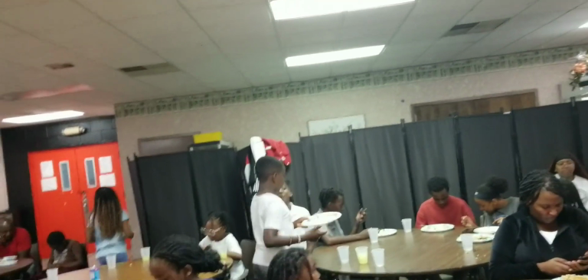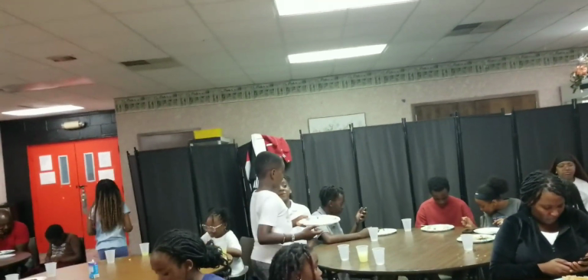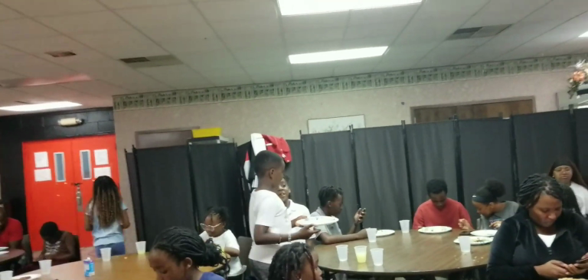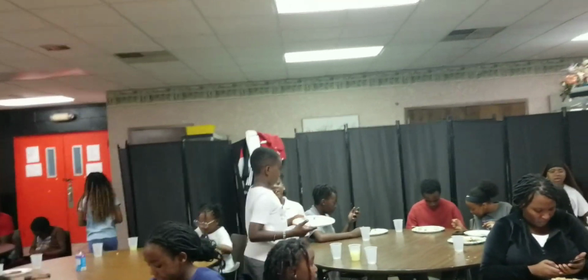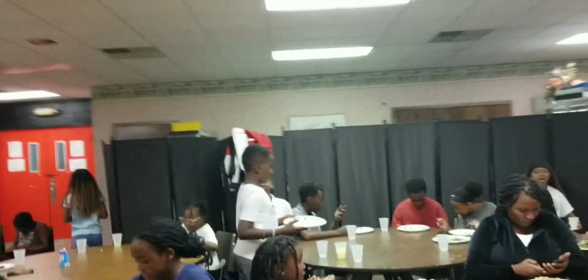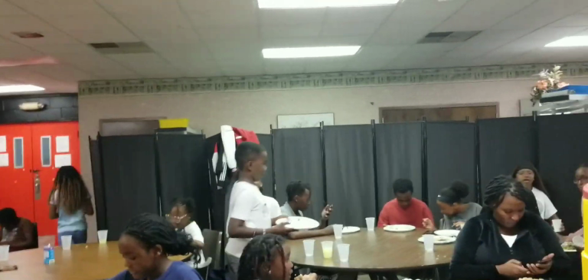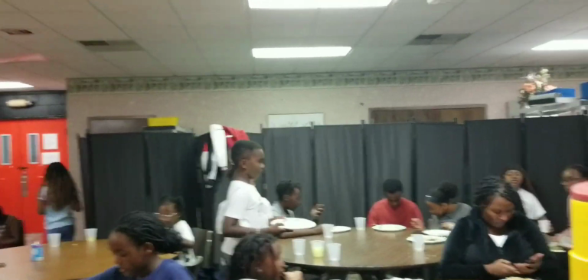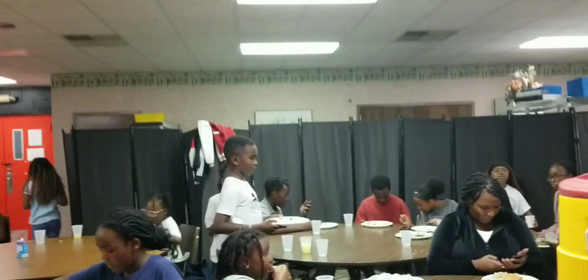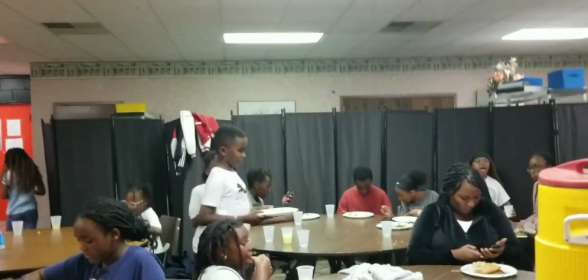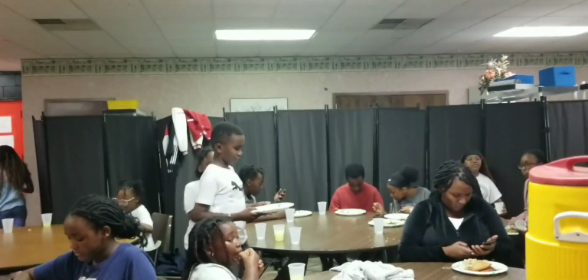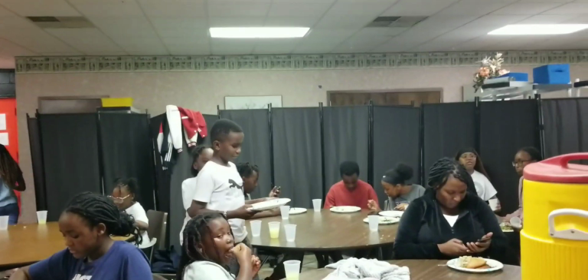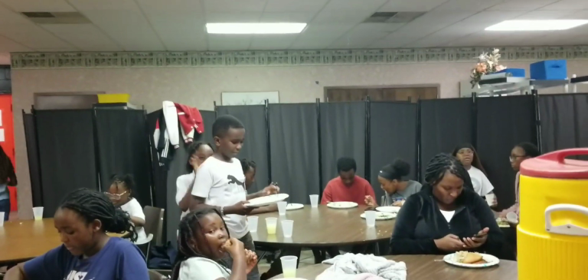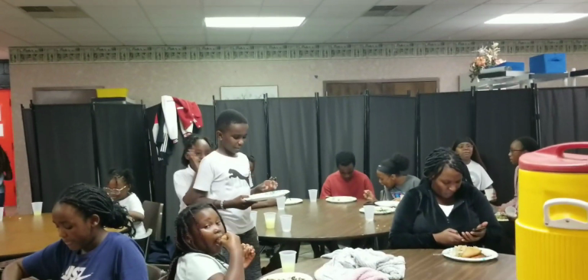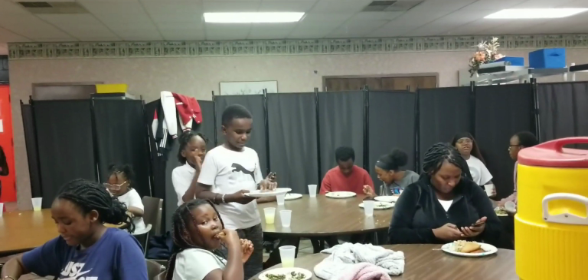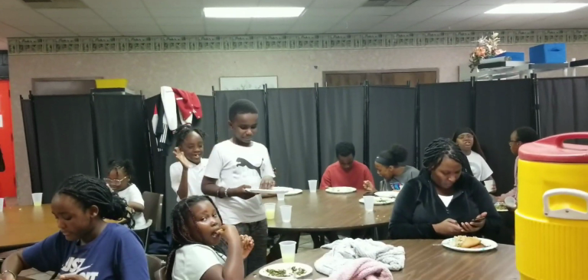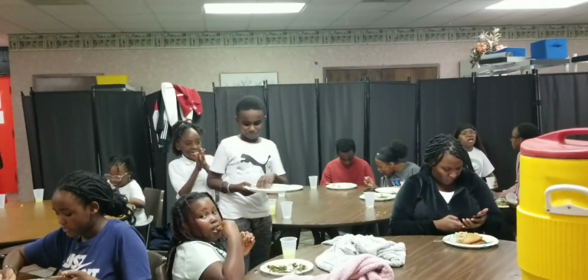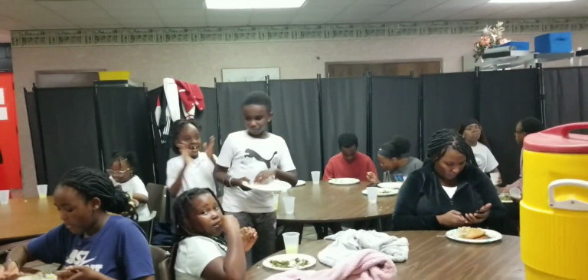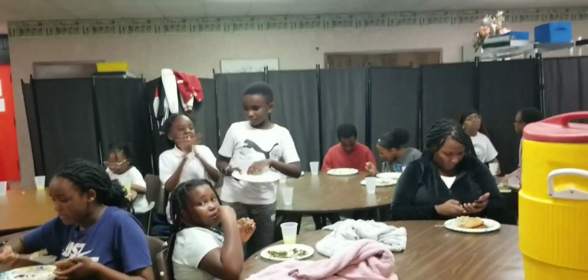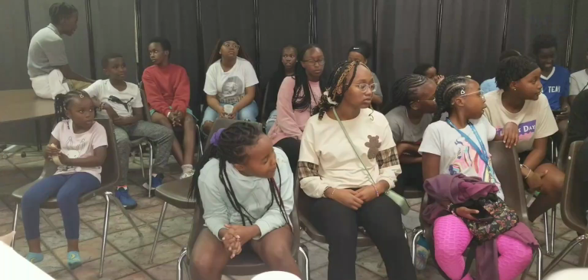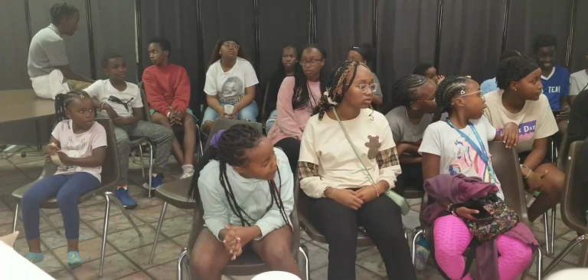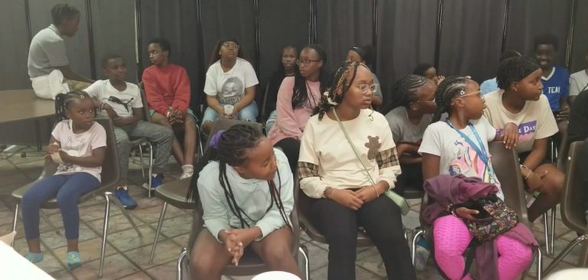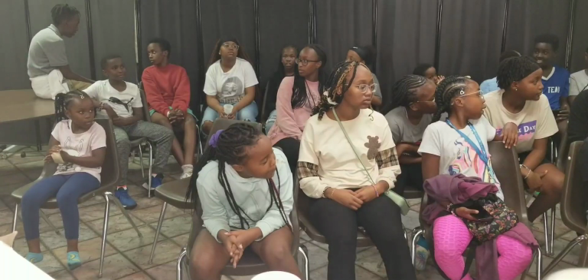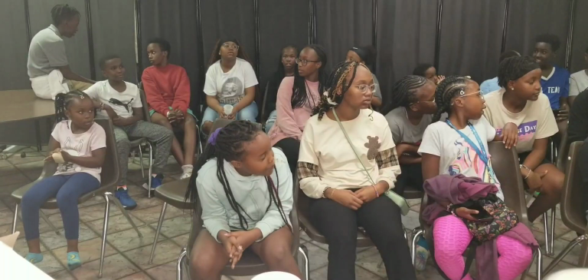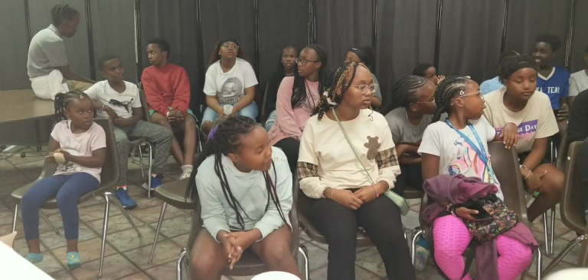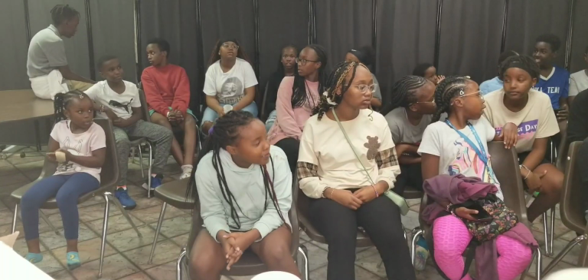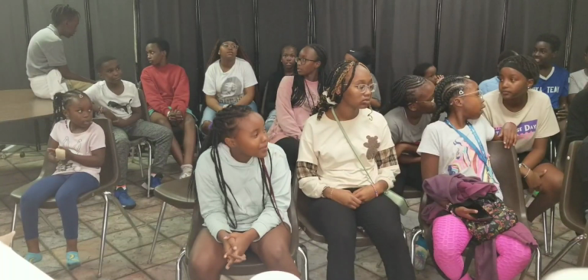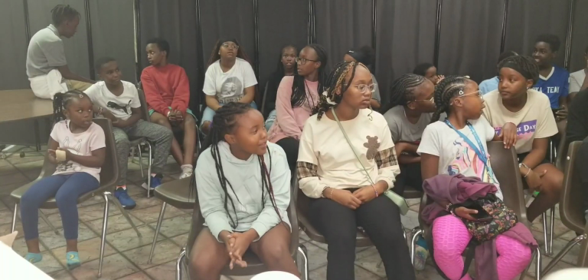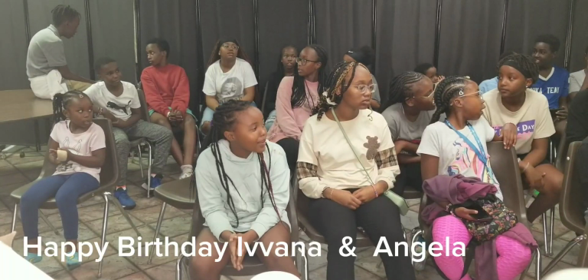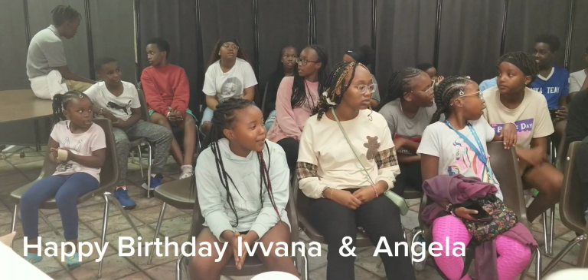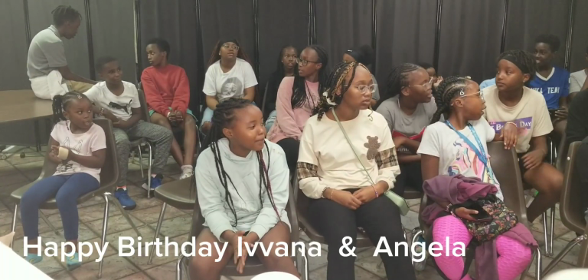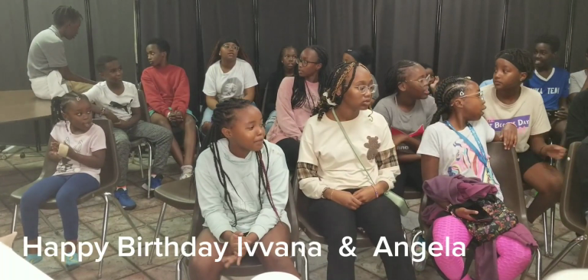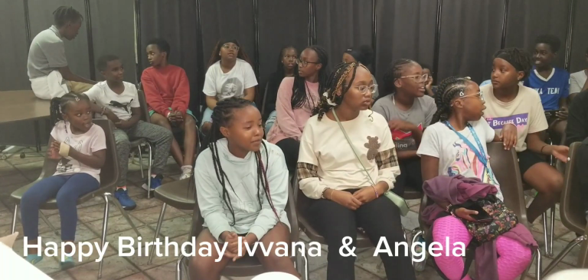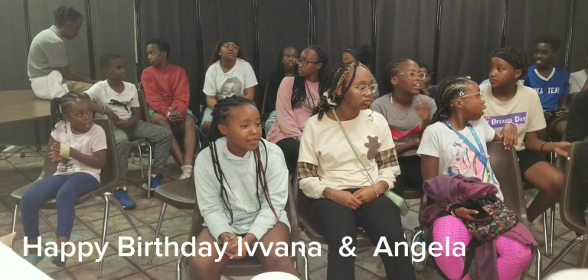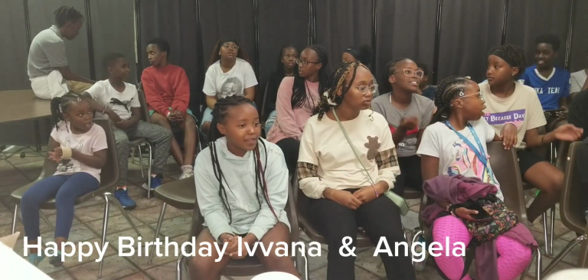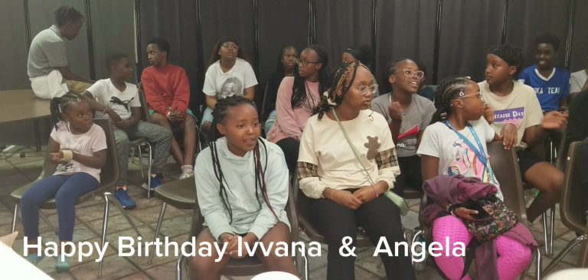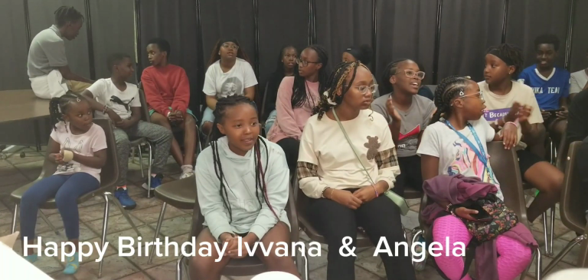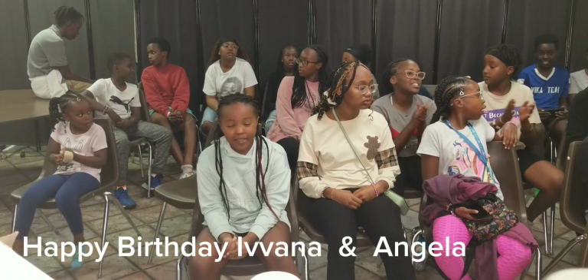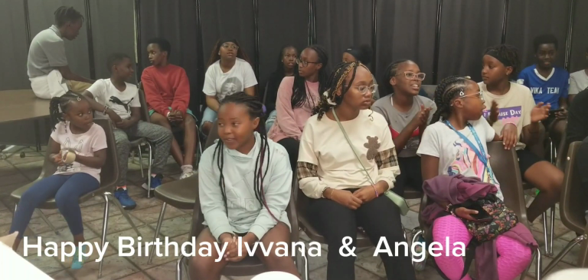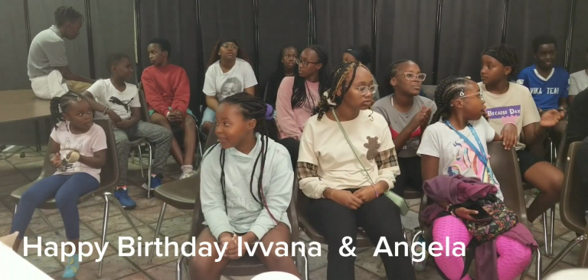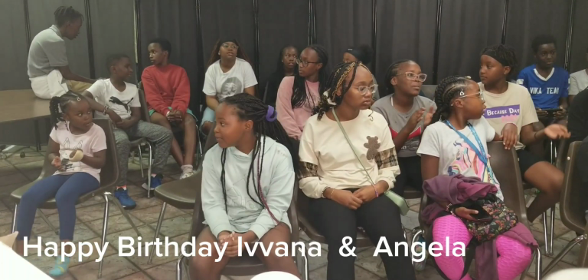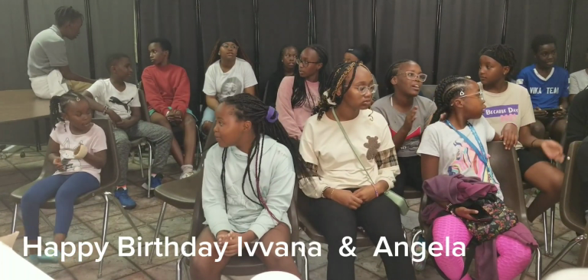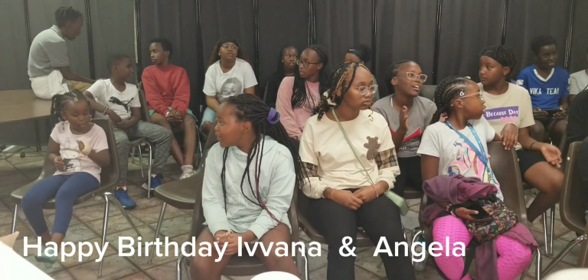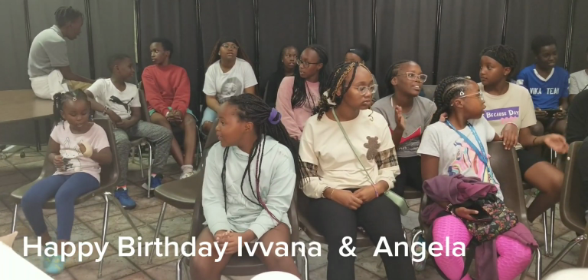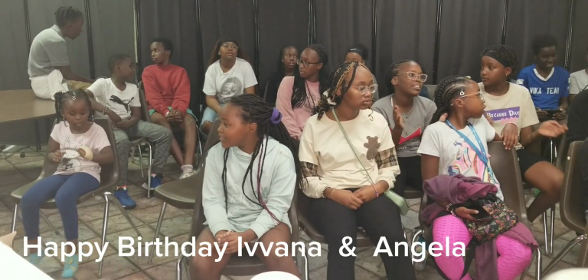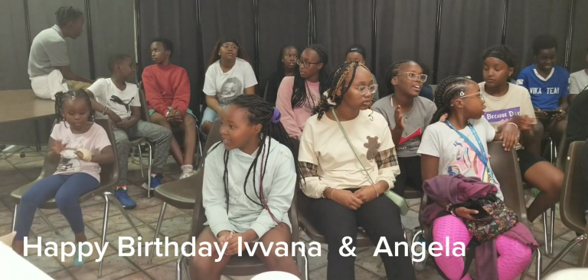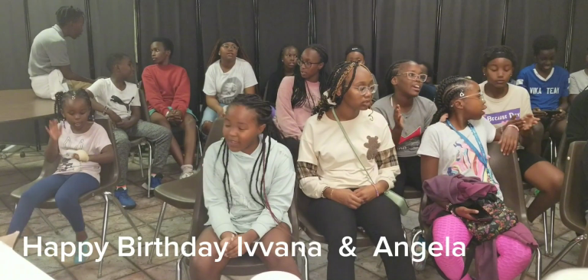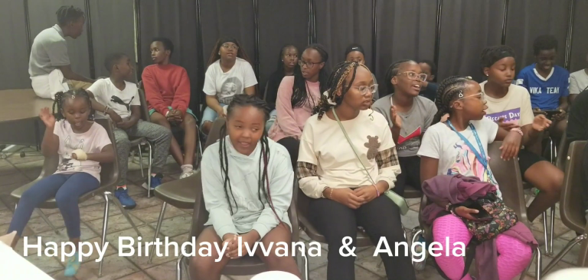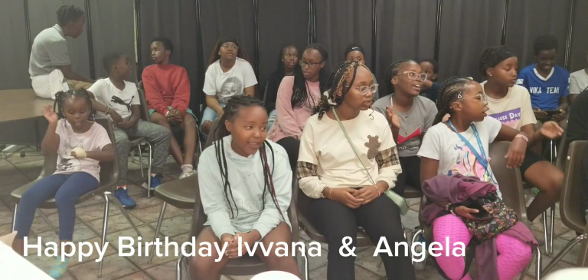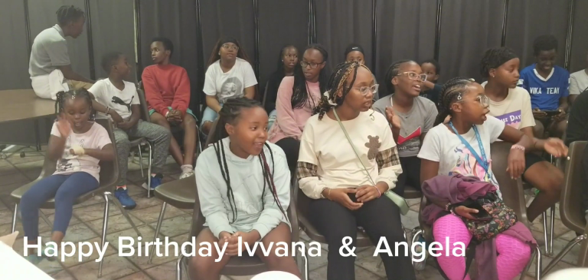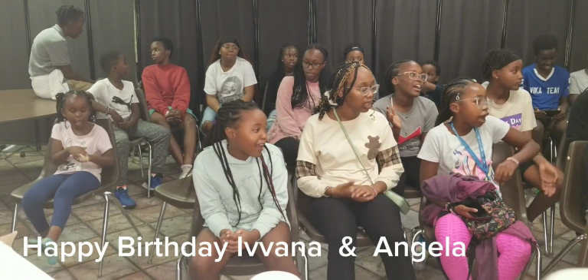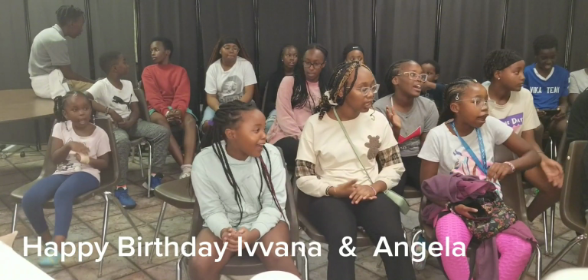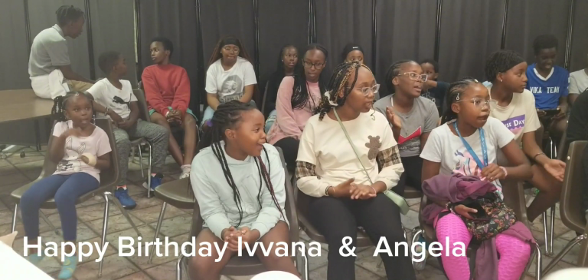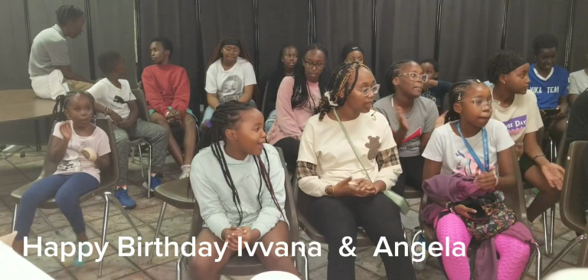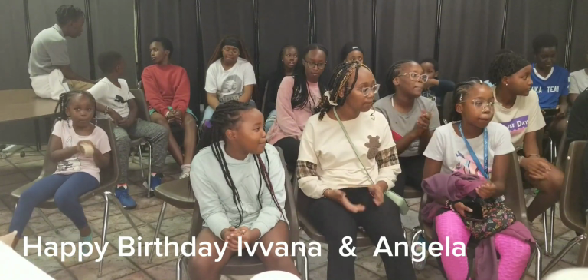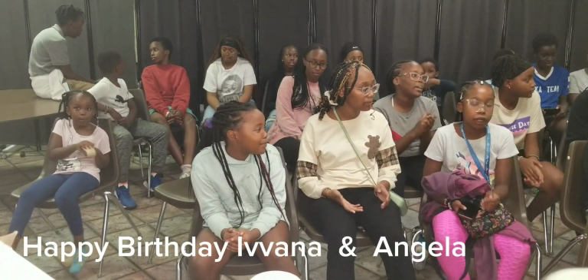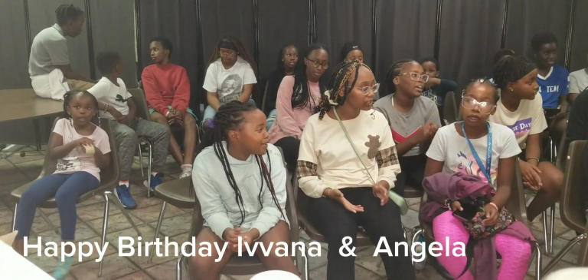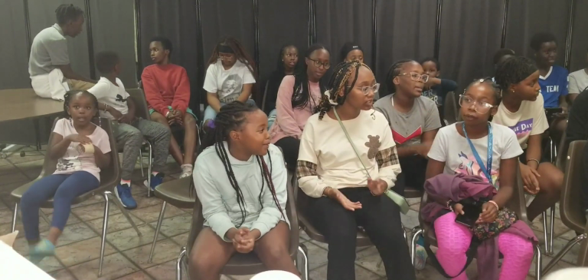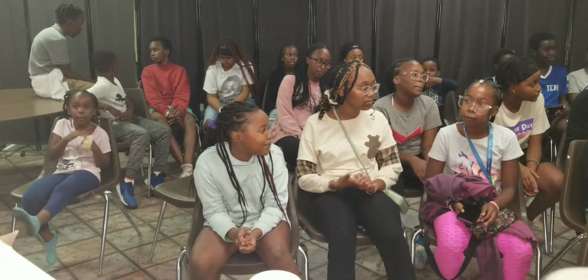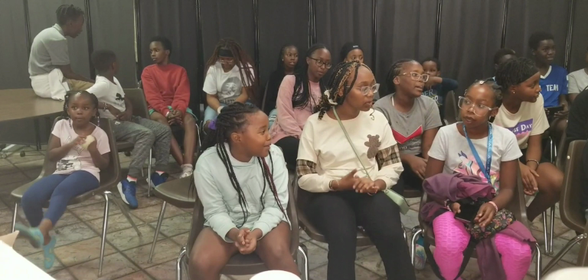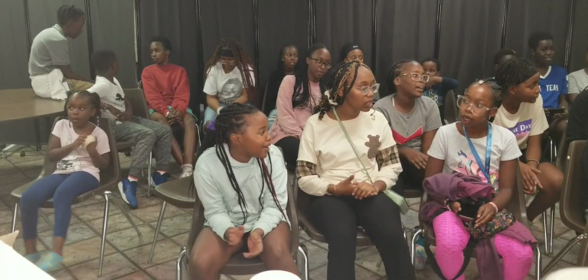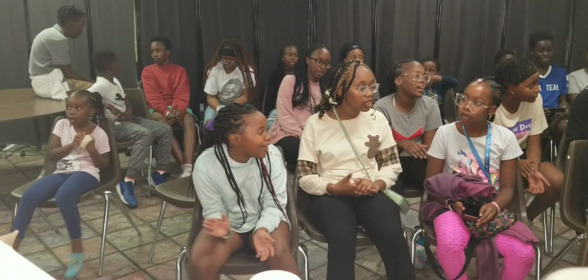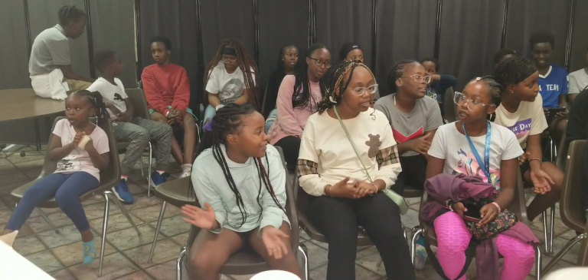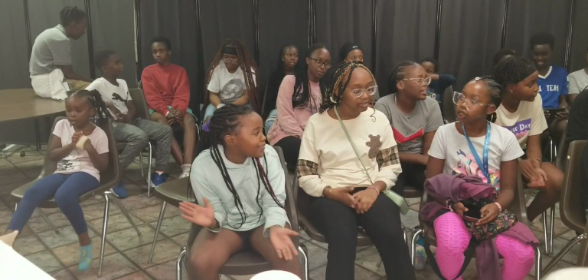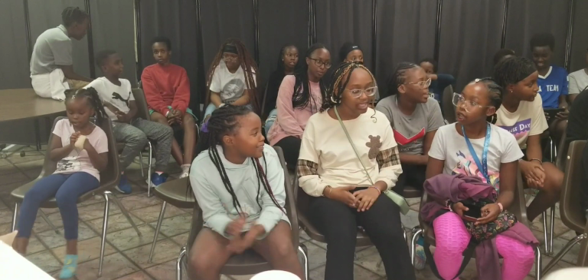Happy birthday! Happy birthday! Happy birthday!